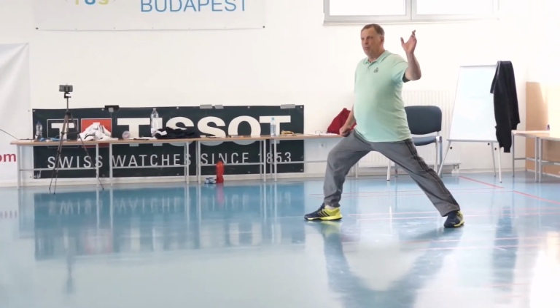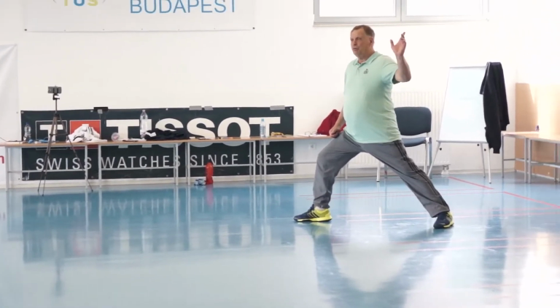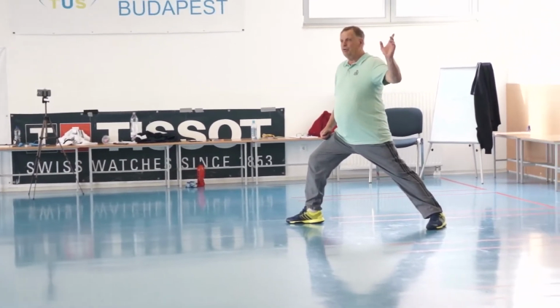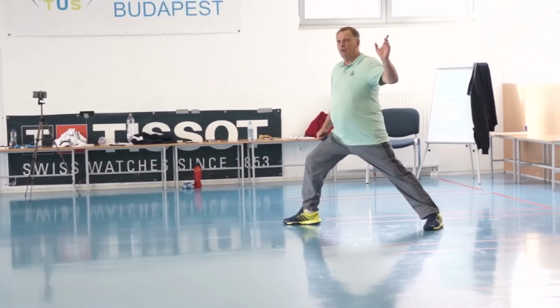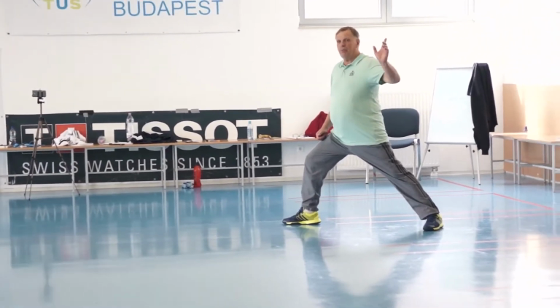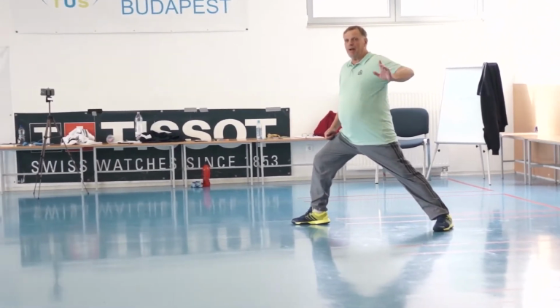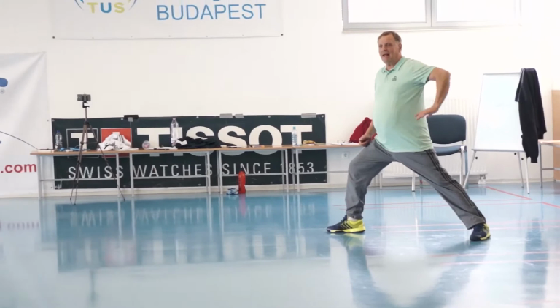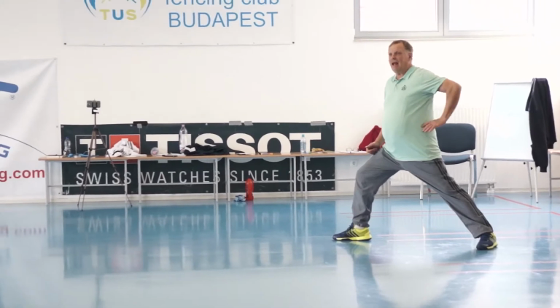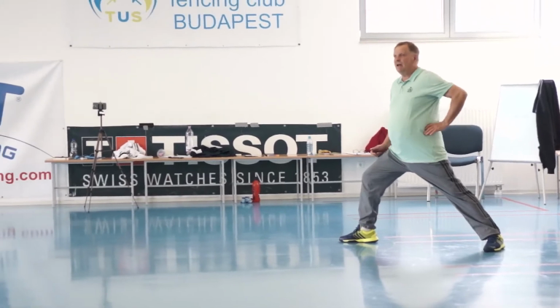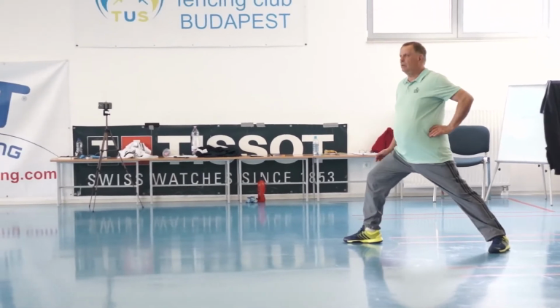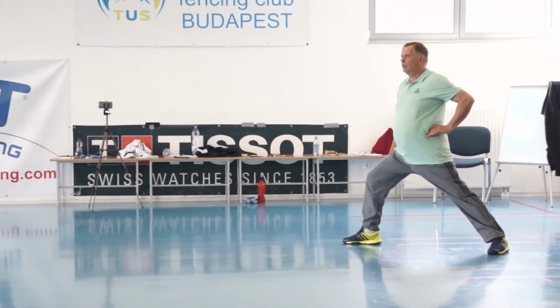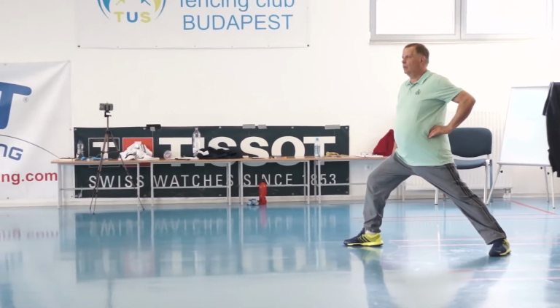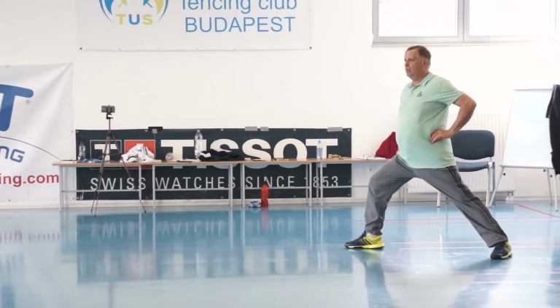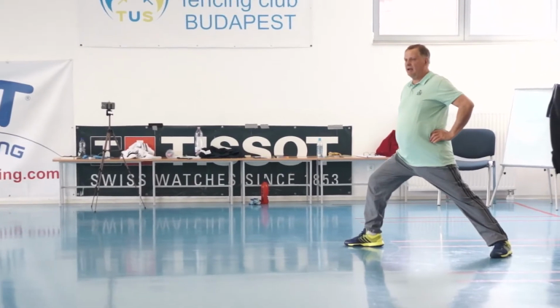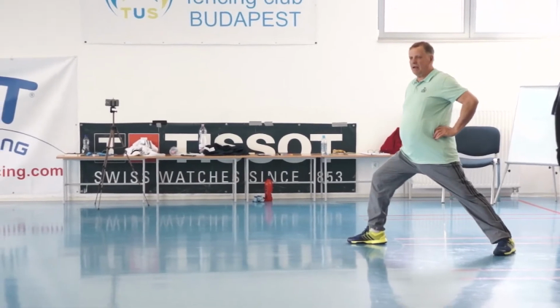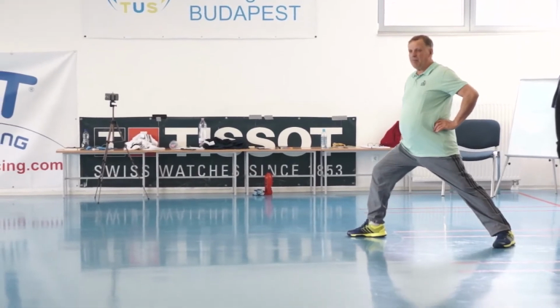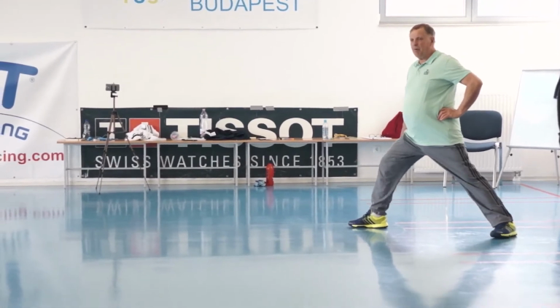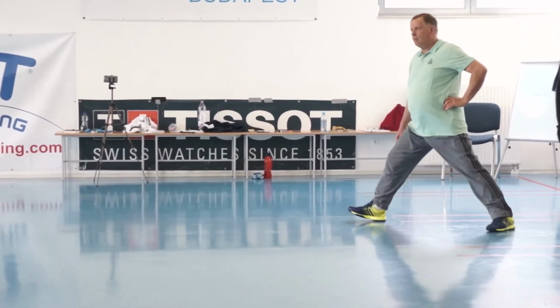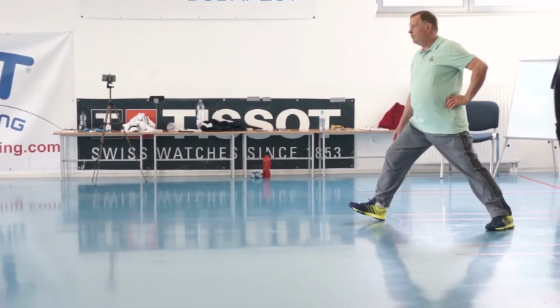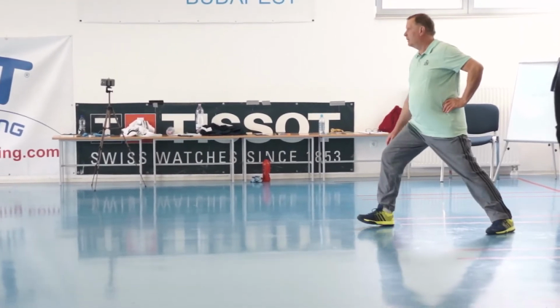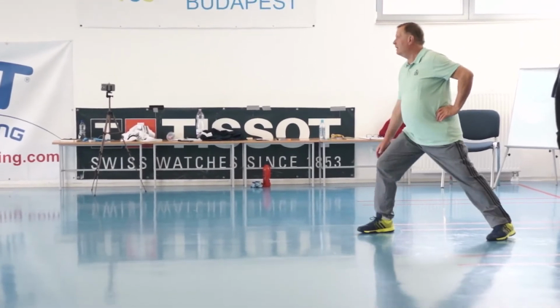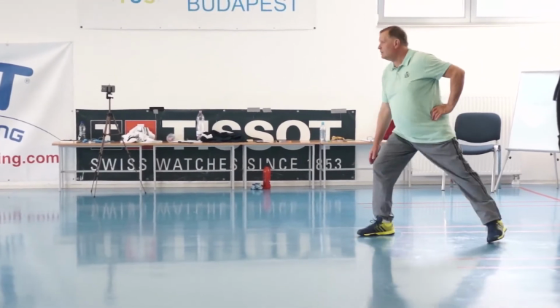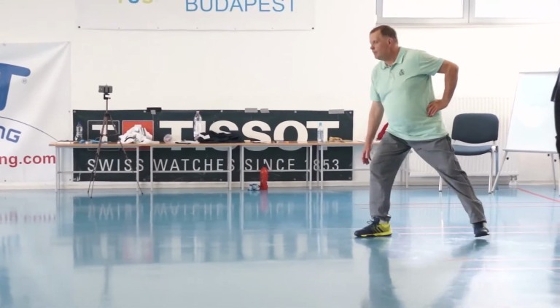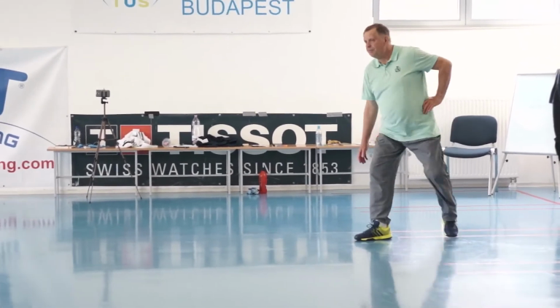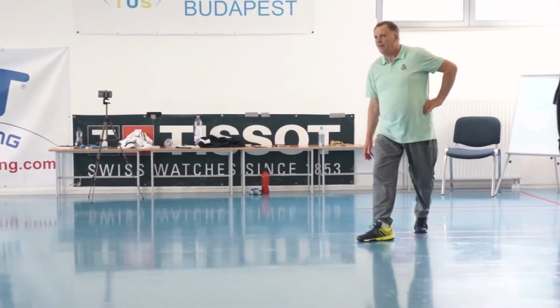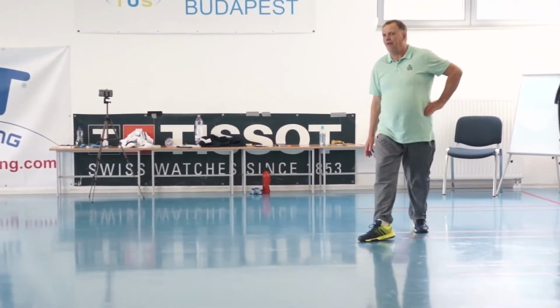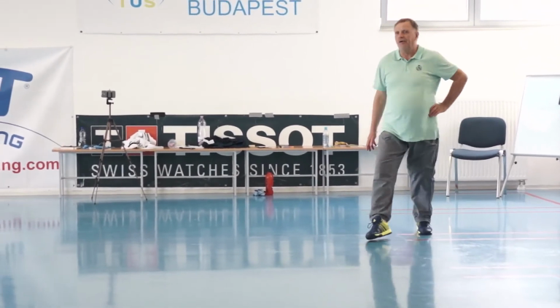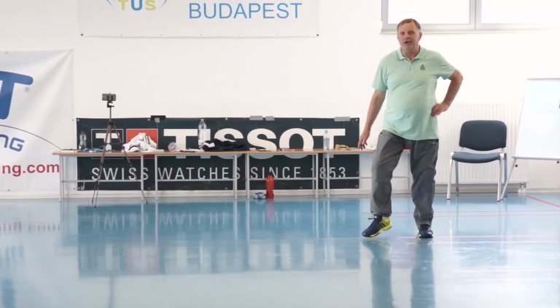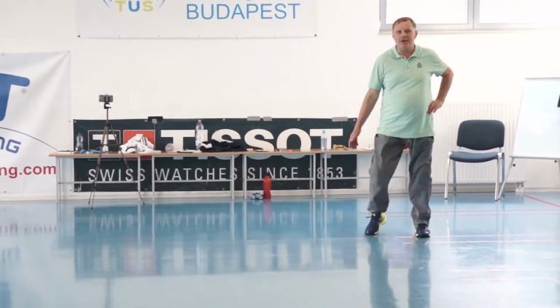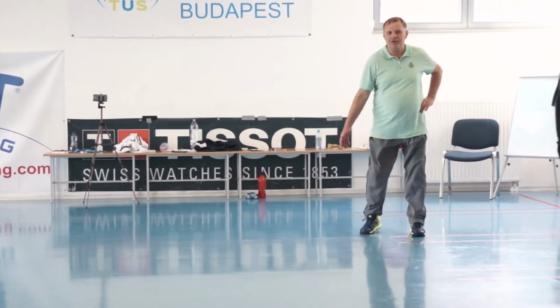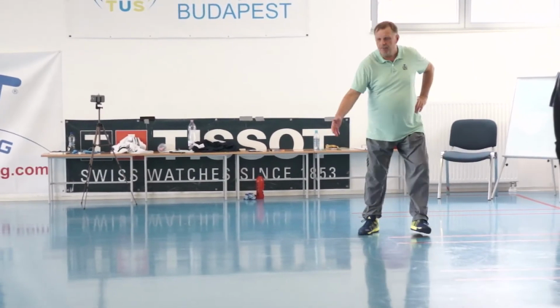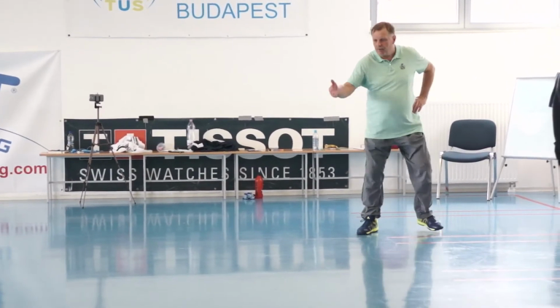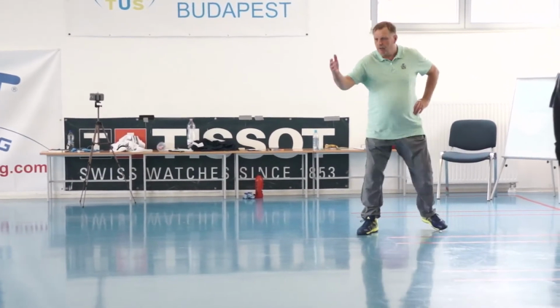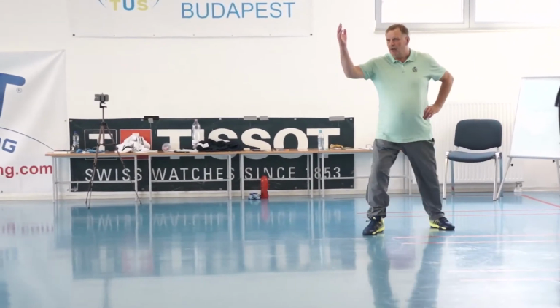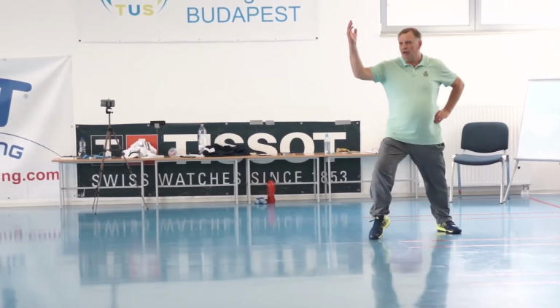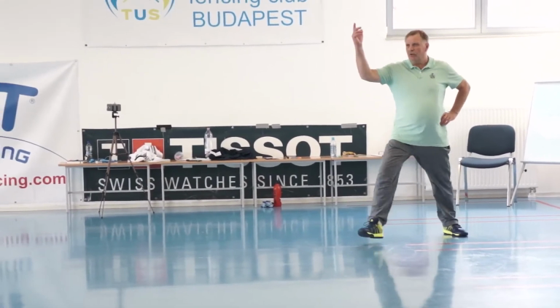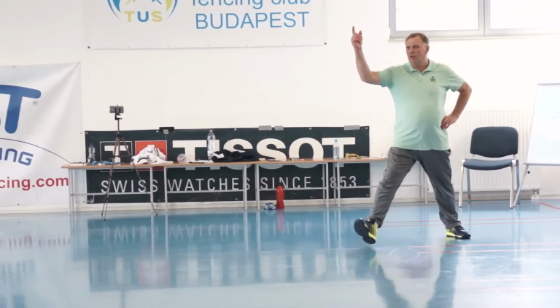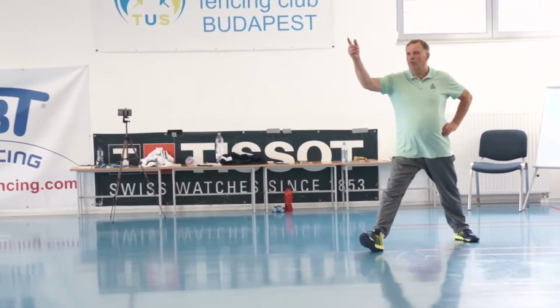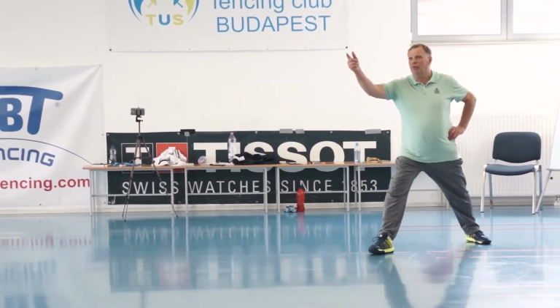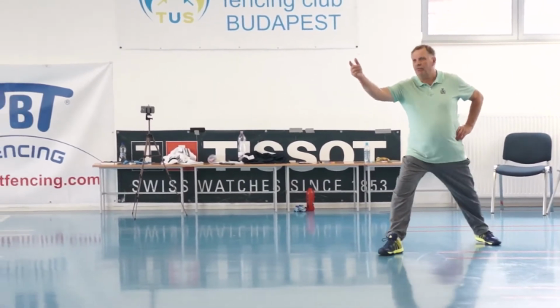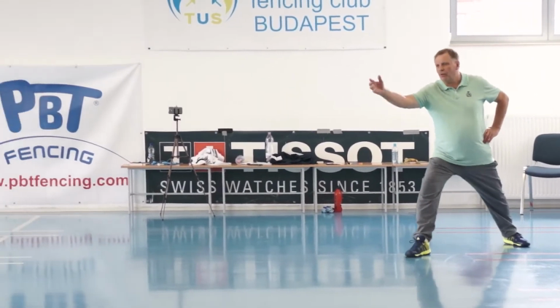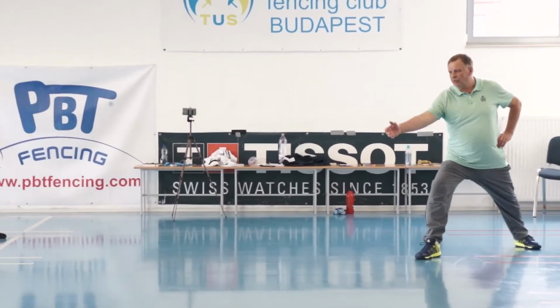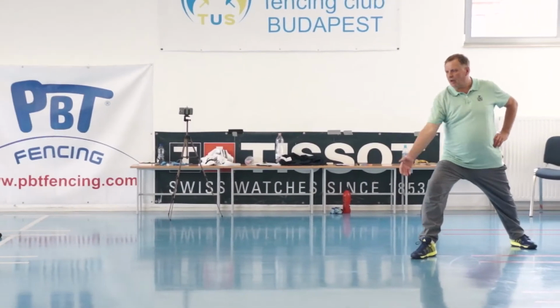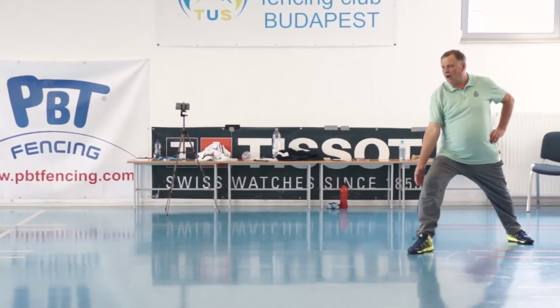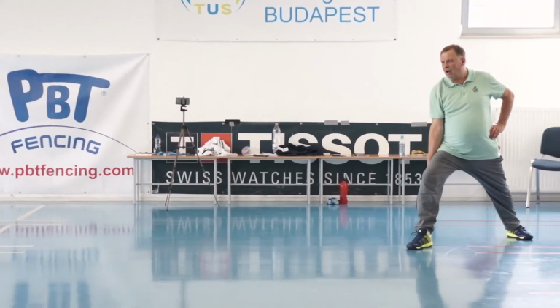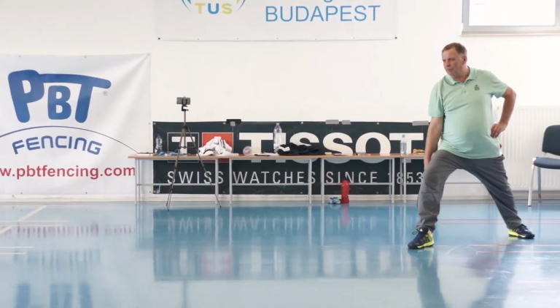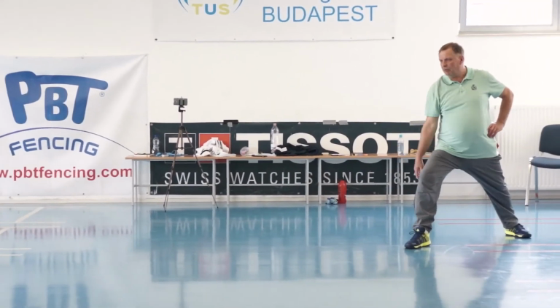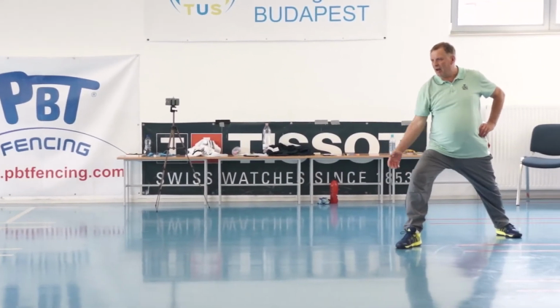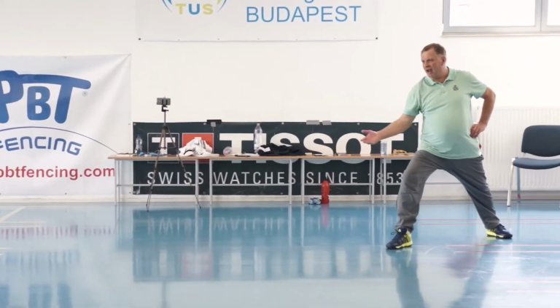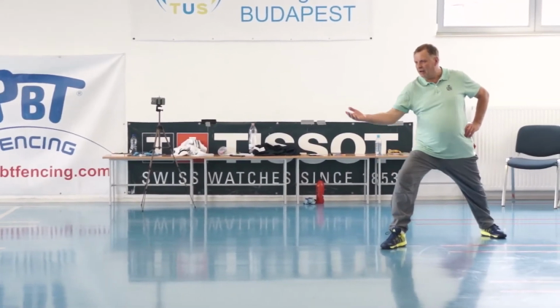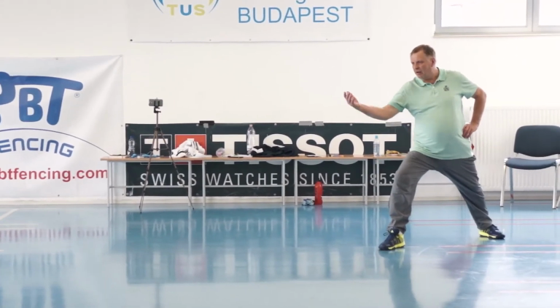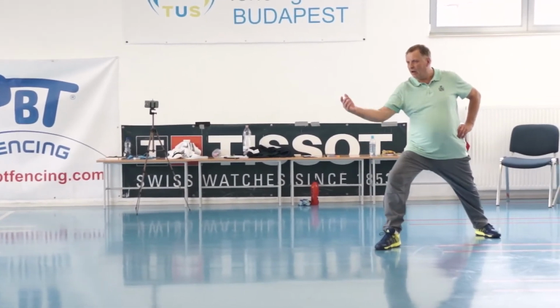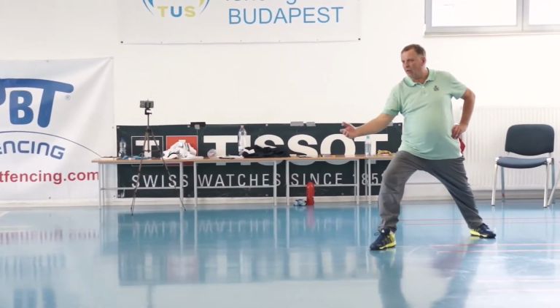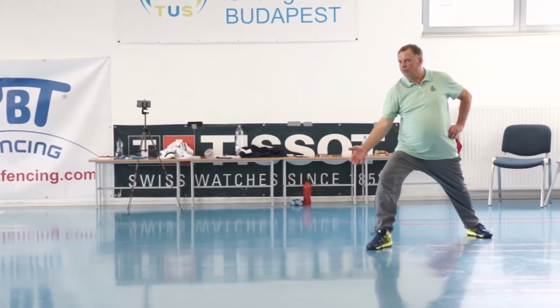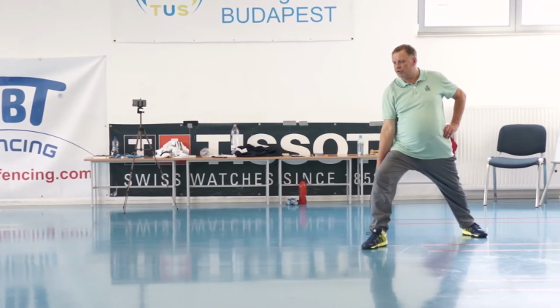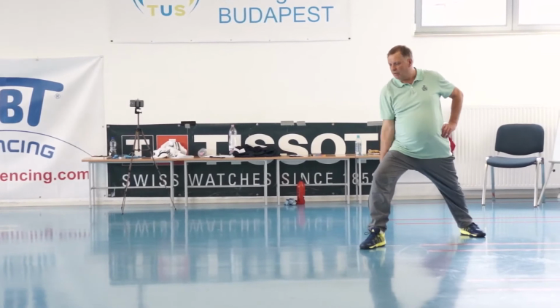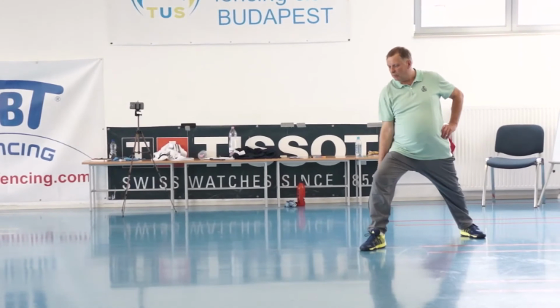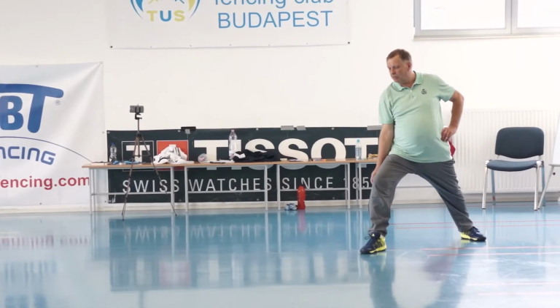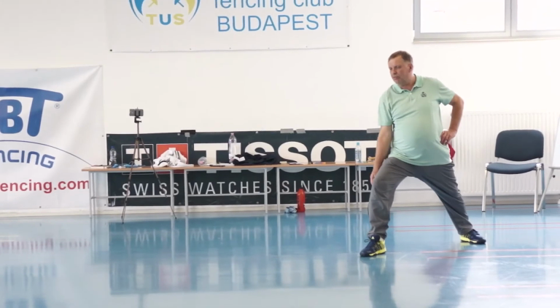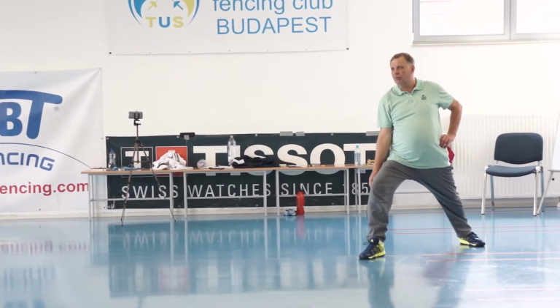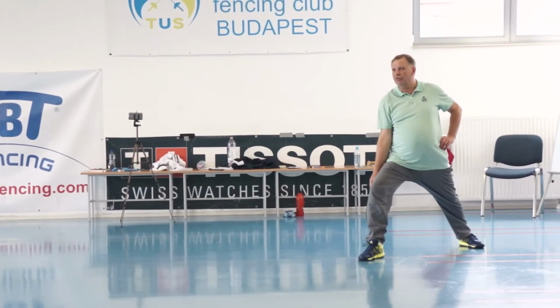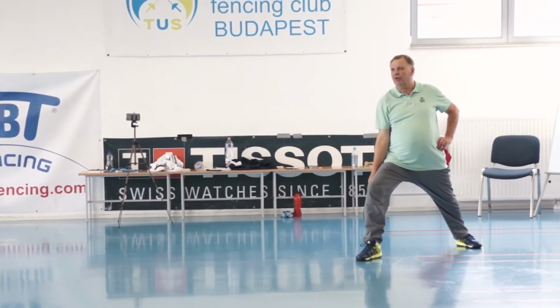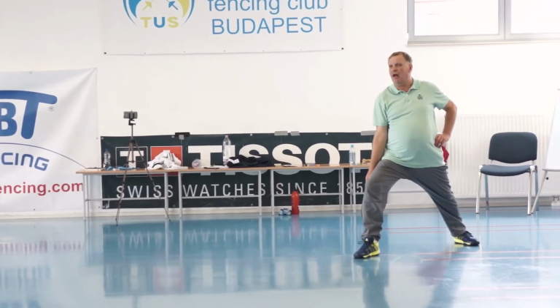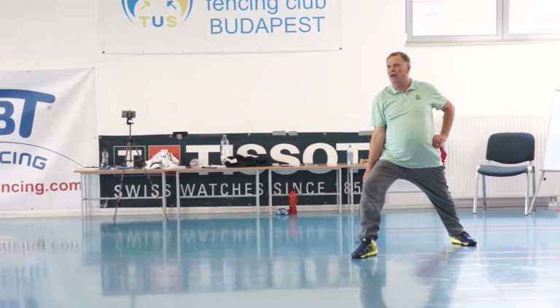Put your back hand to your back hip. And allow the front arm to hang outside of the front thigh.